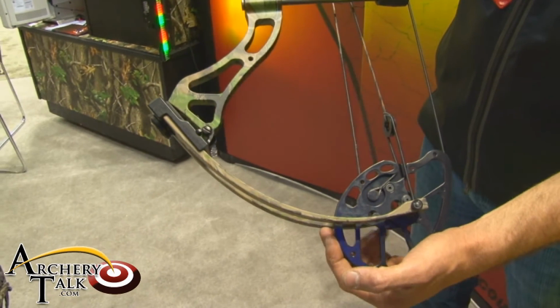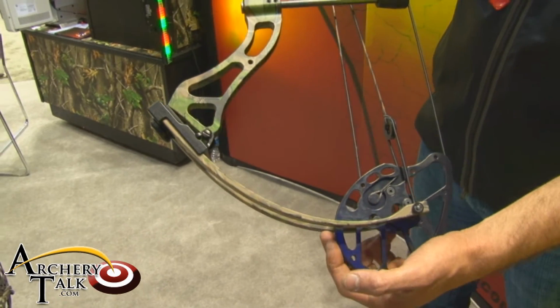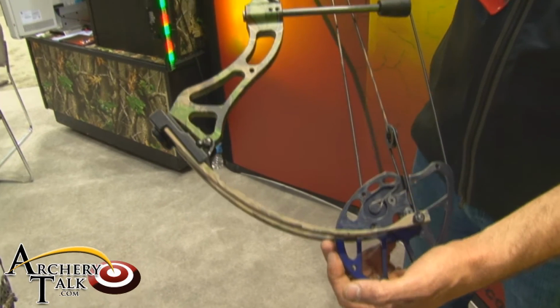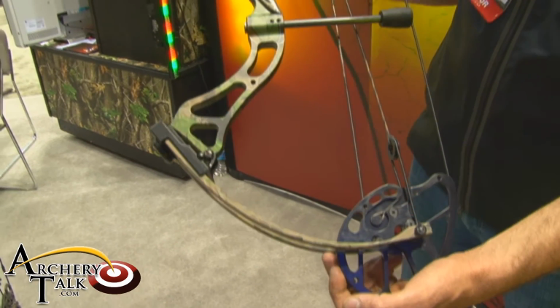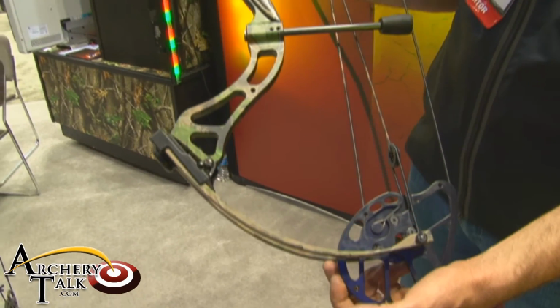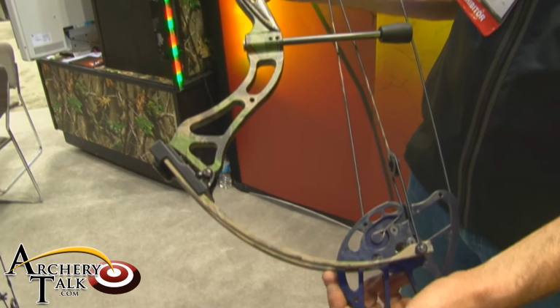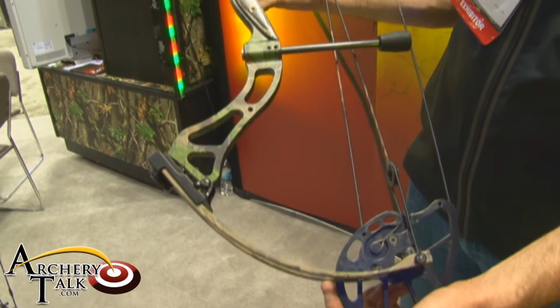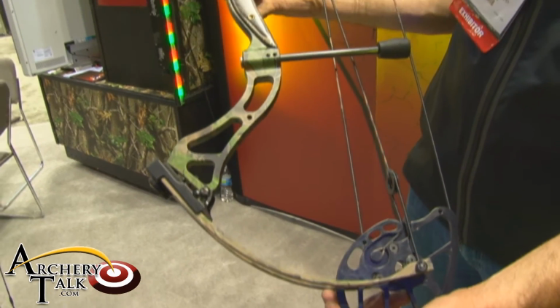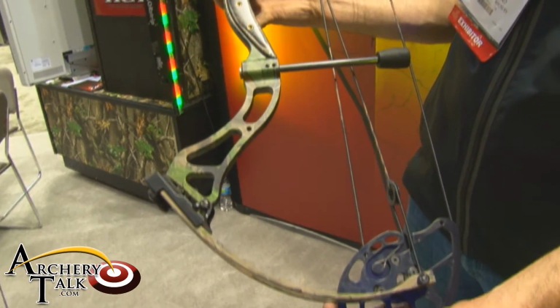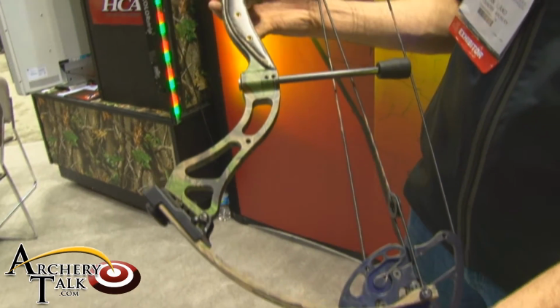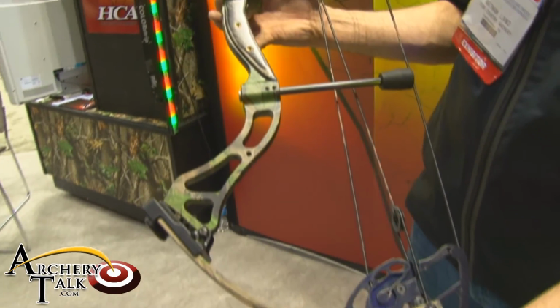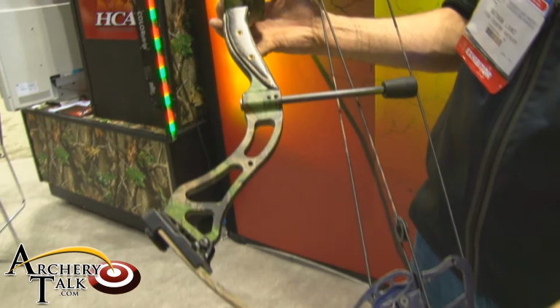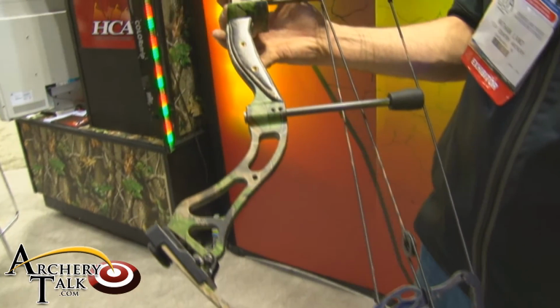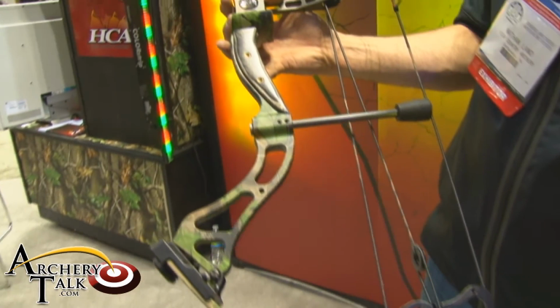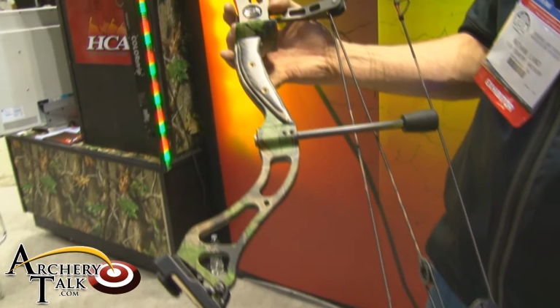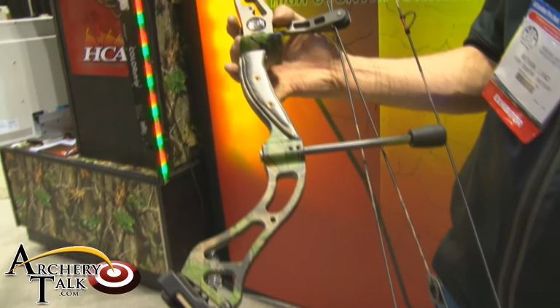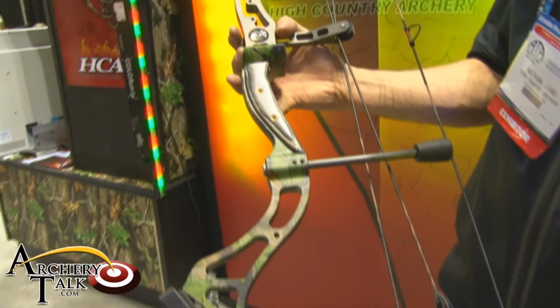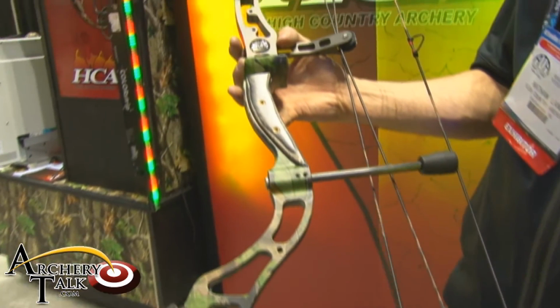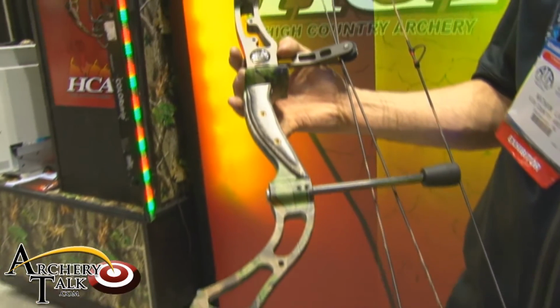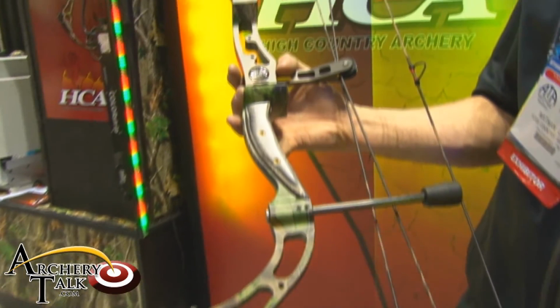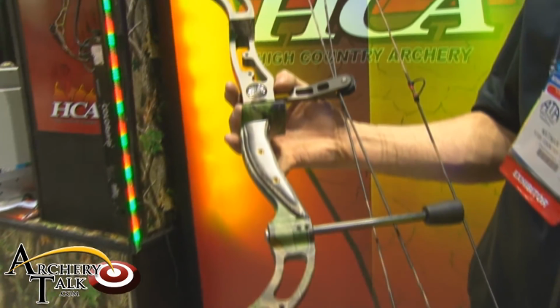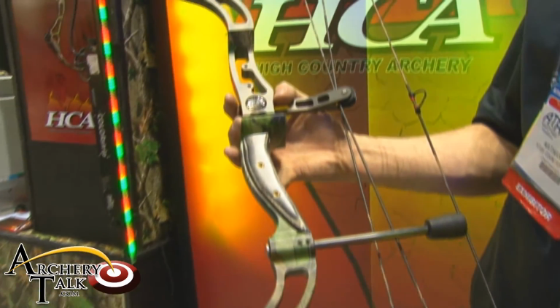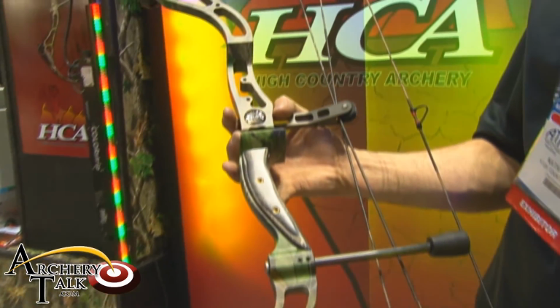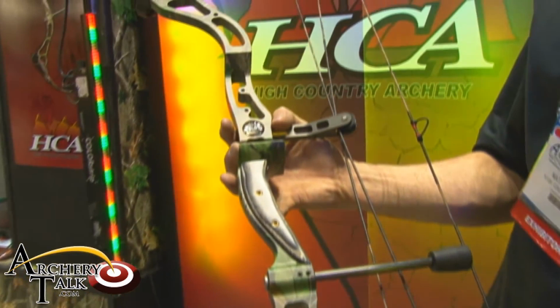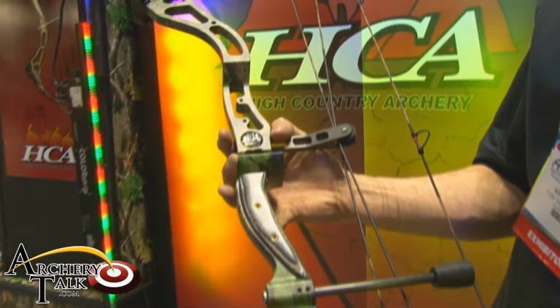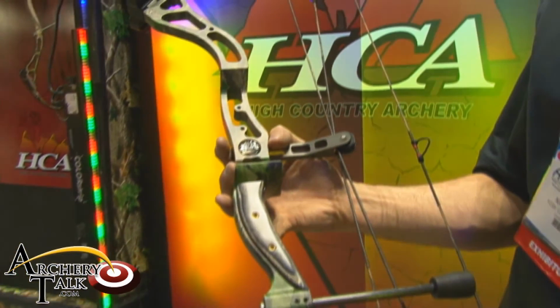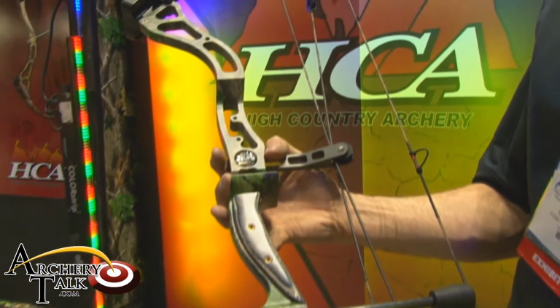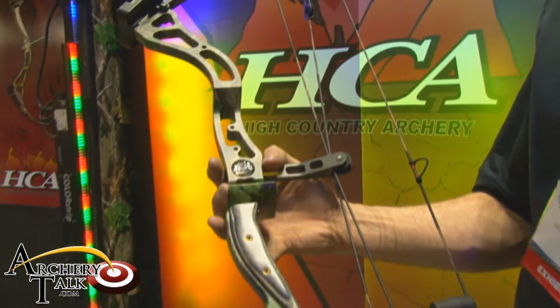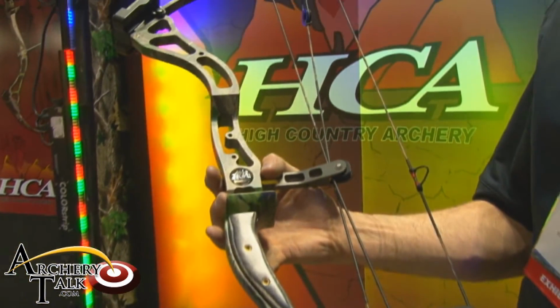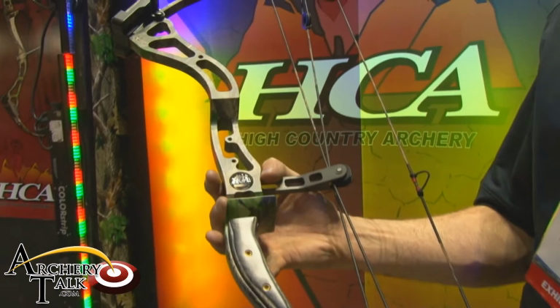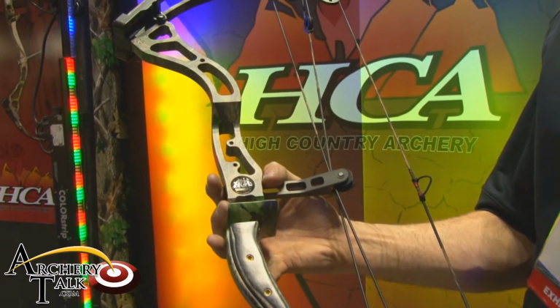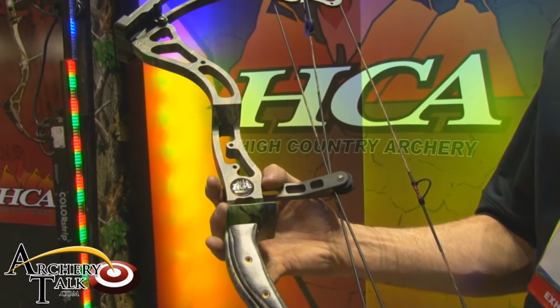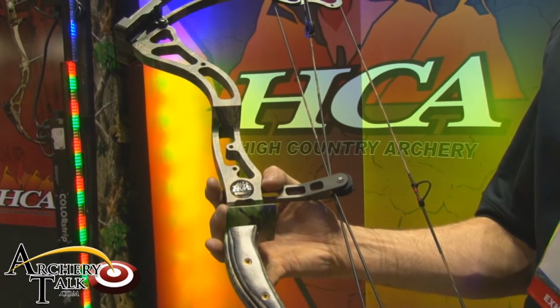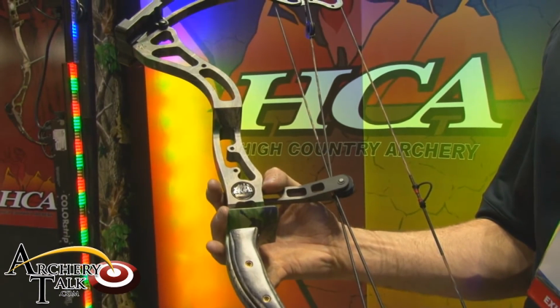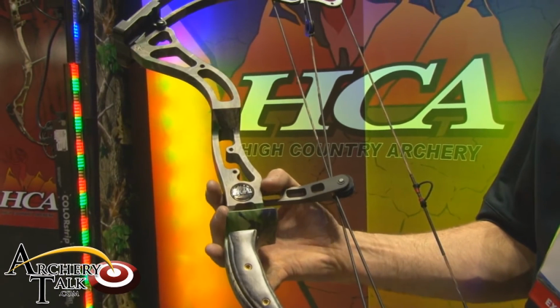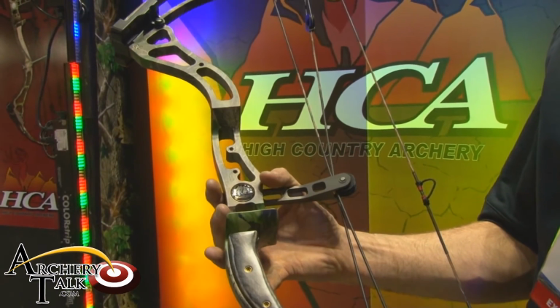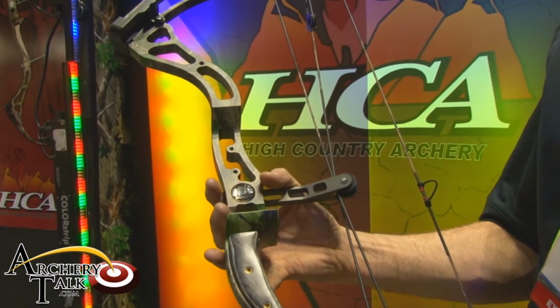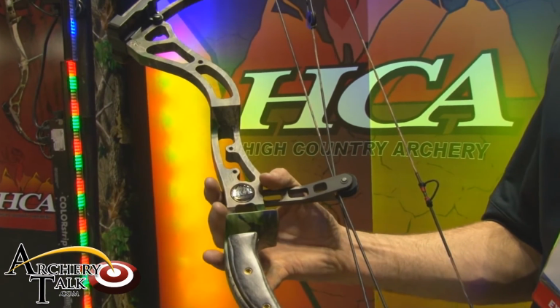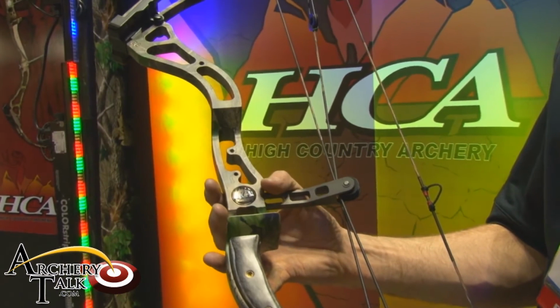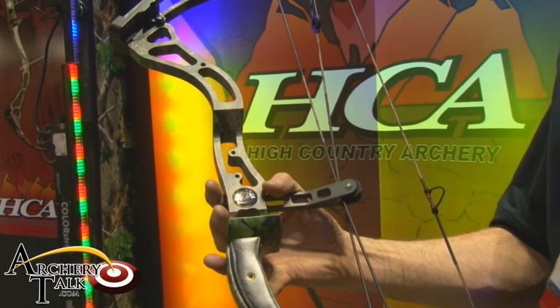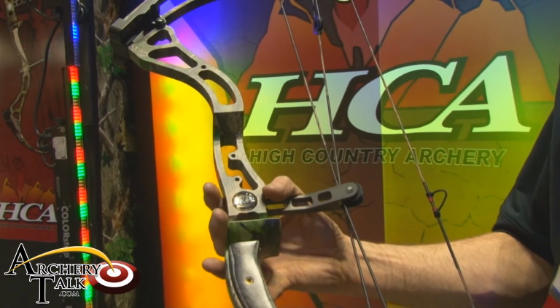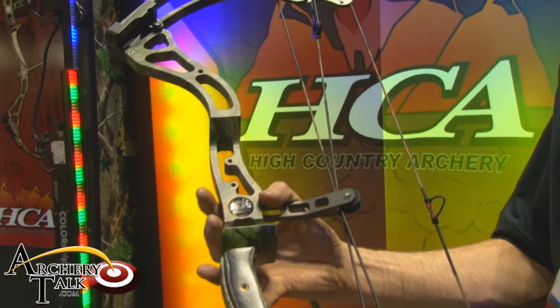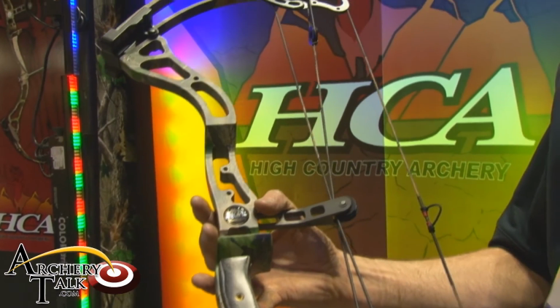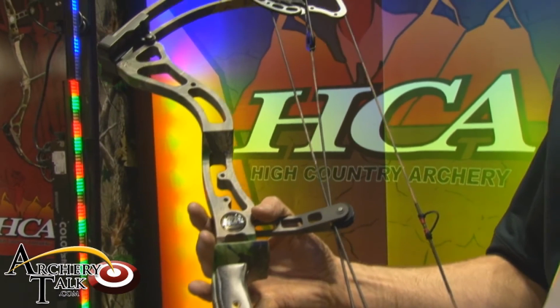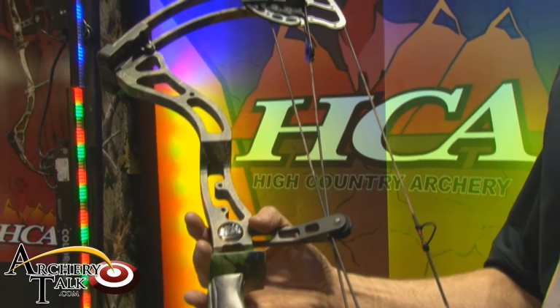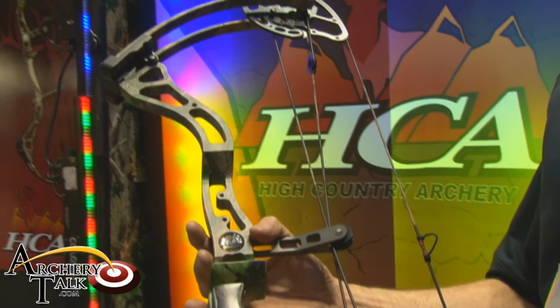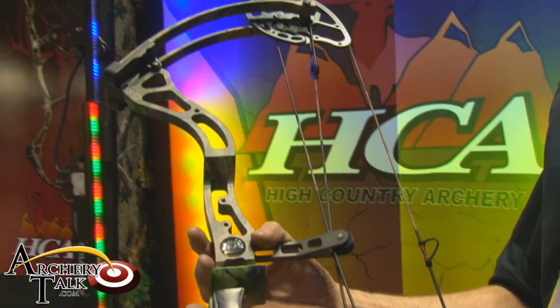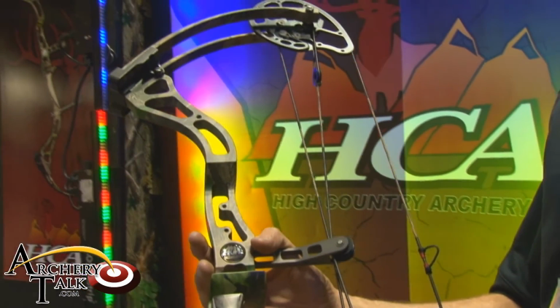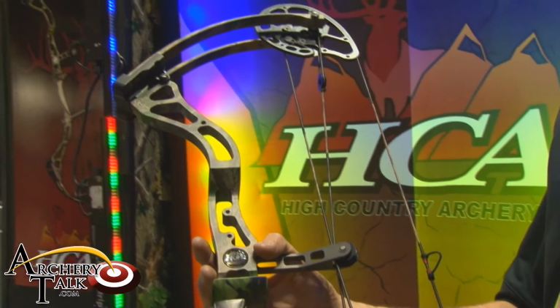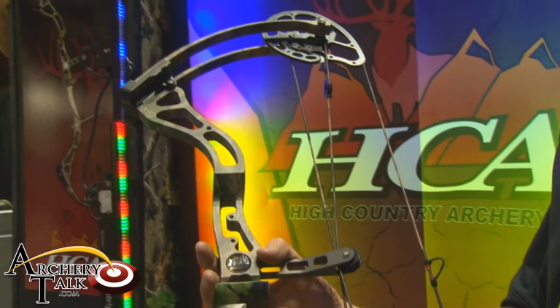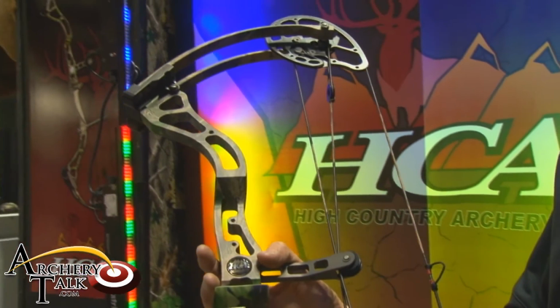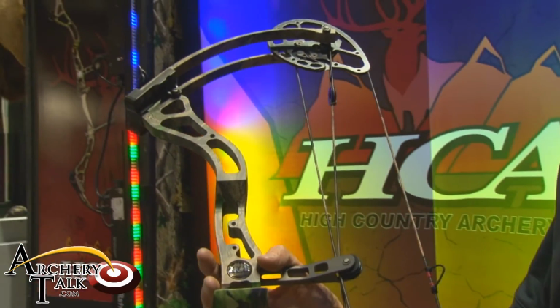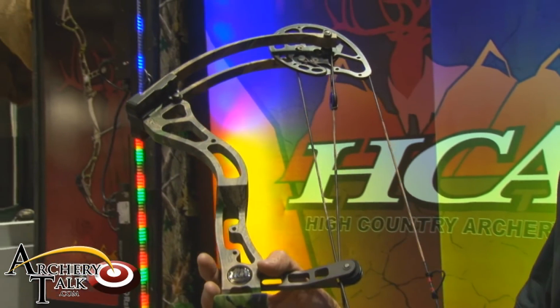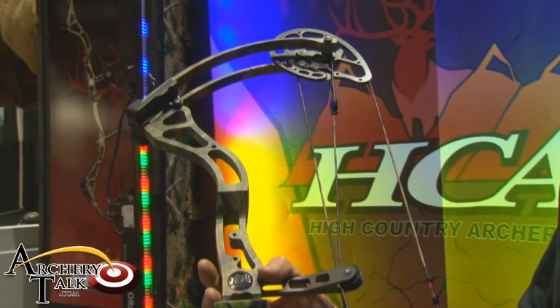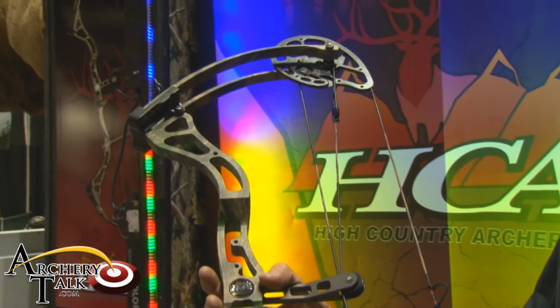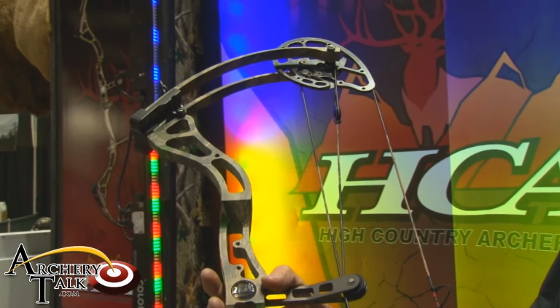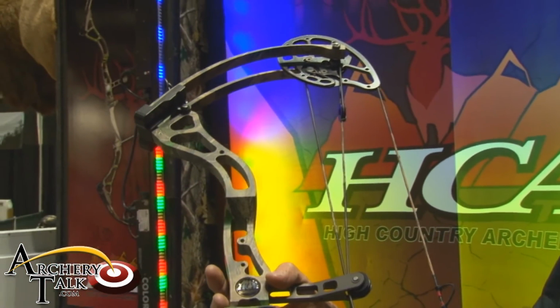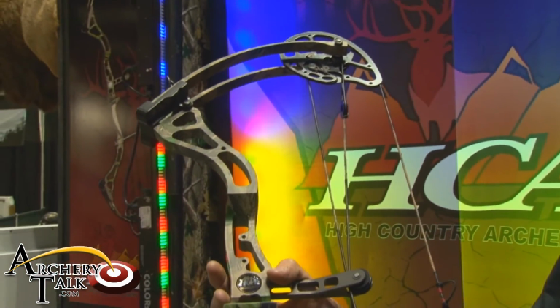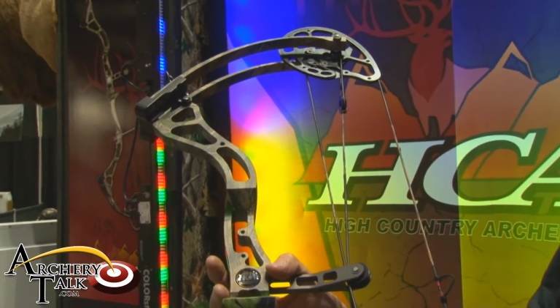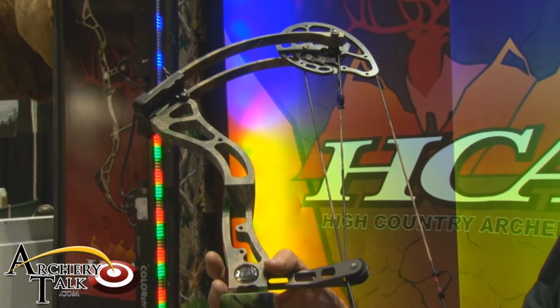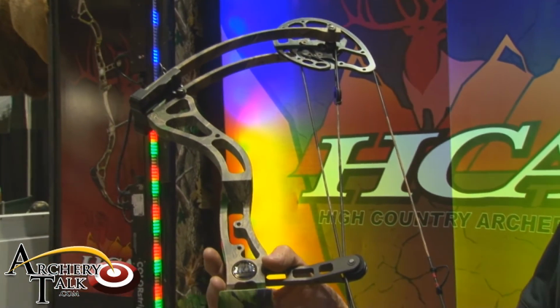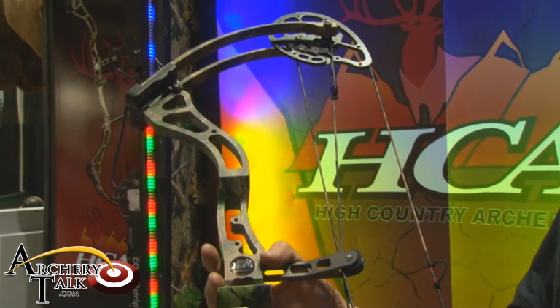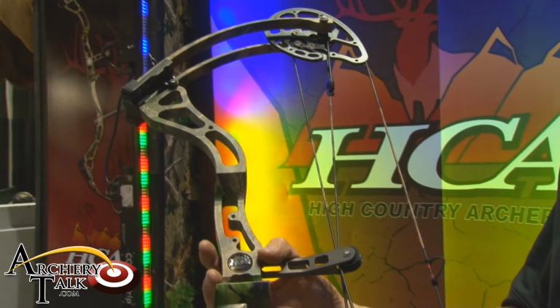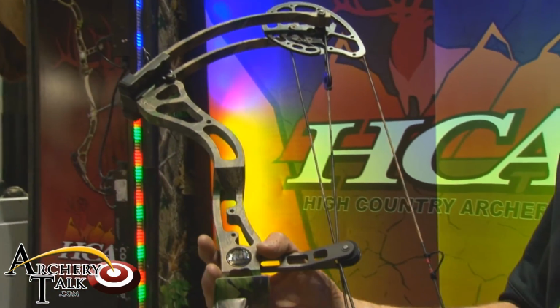Definitely check it out at HighCountryArchery.com — I have a new website coming up soon. Celebrating 30 years, High Country Archery.